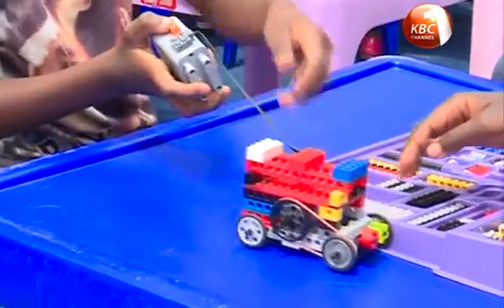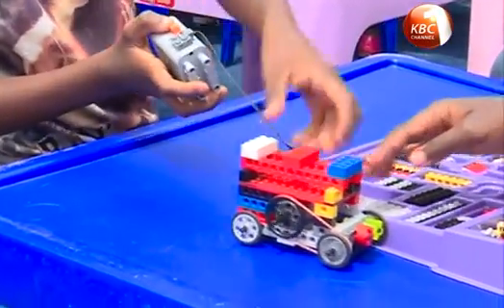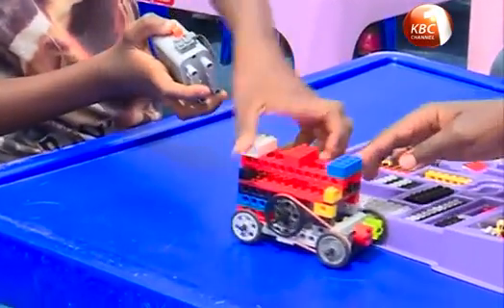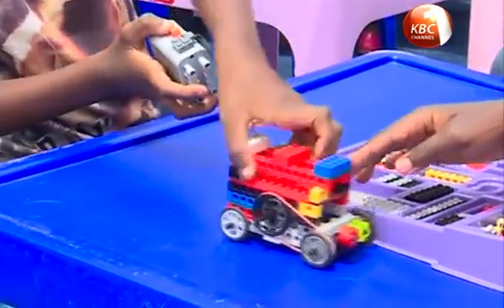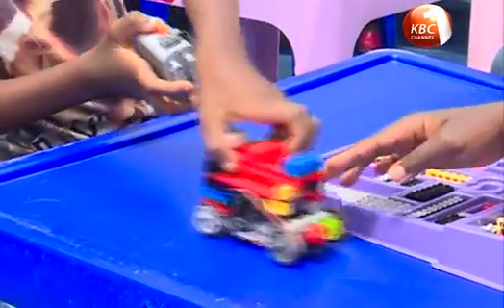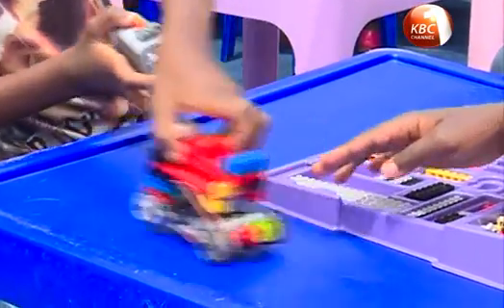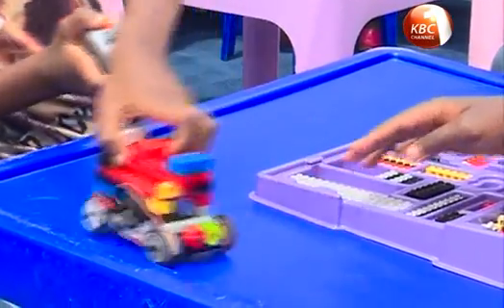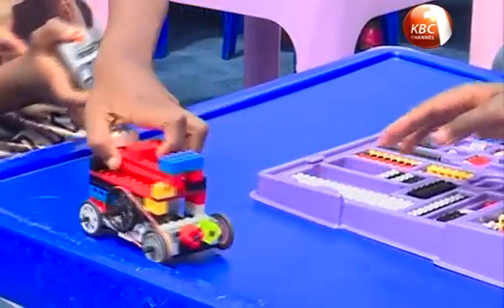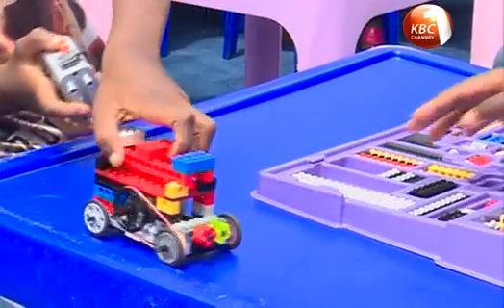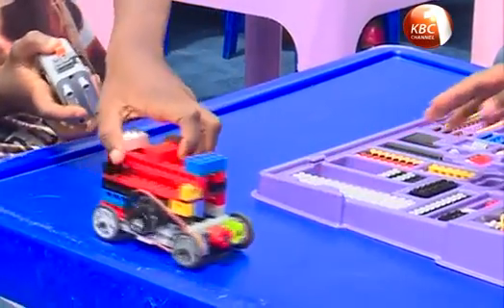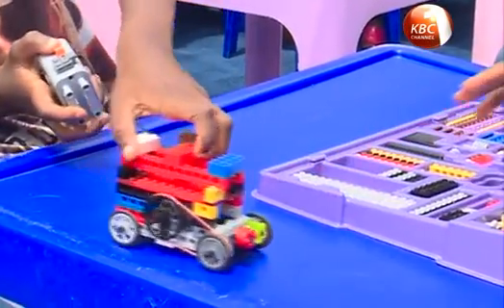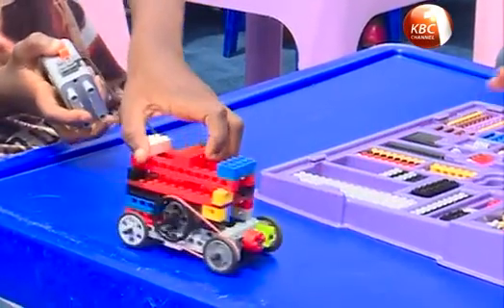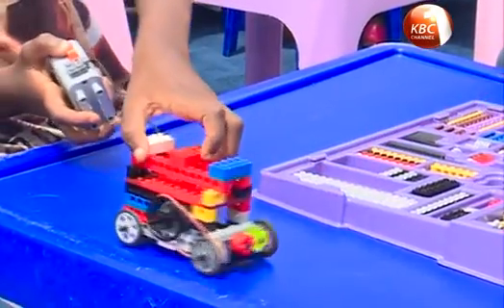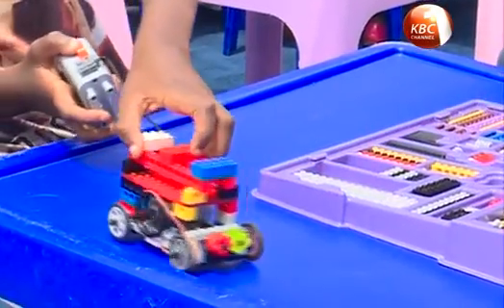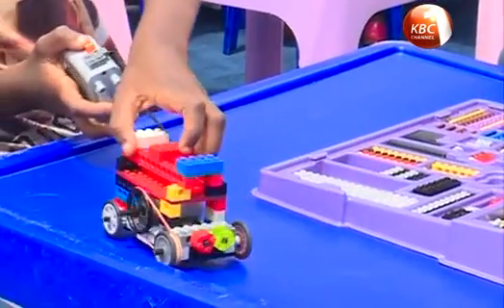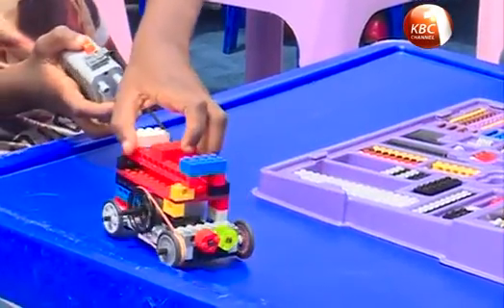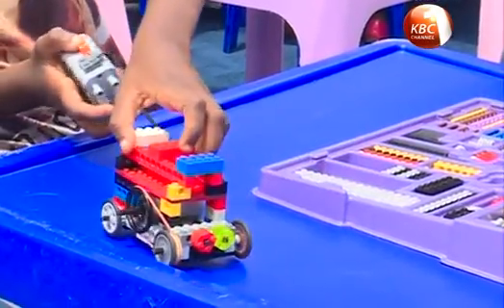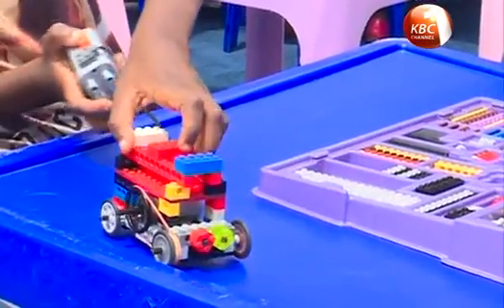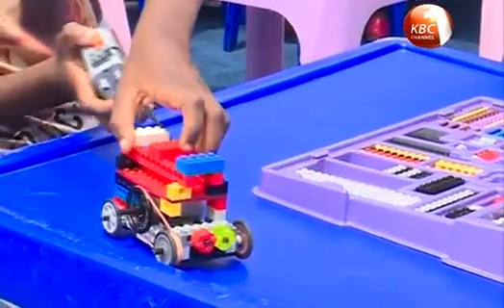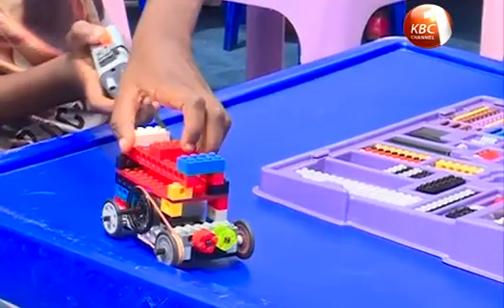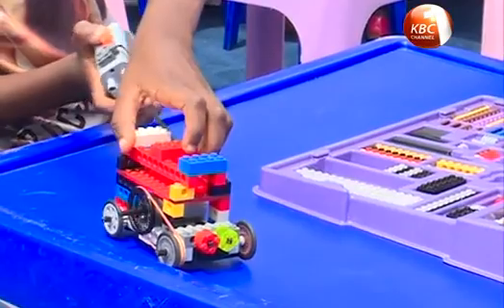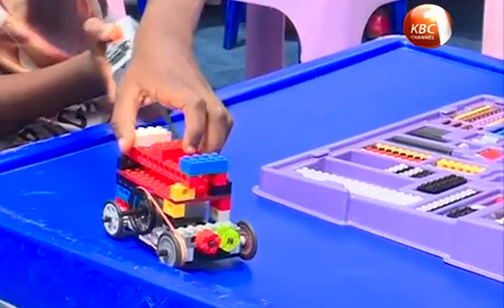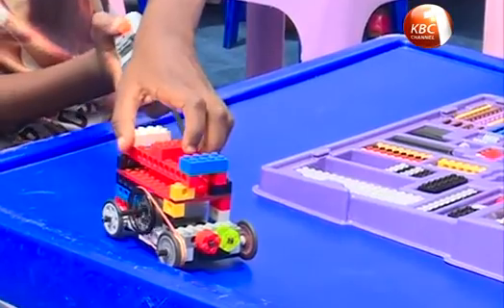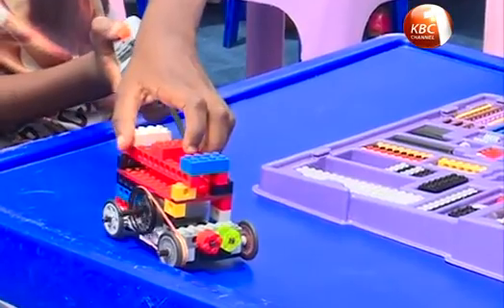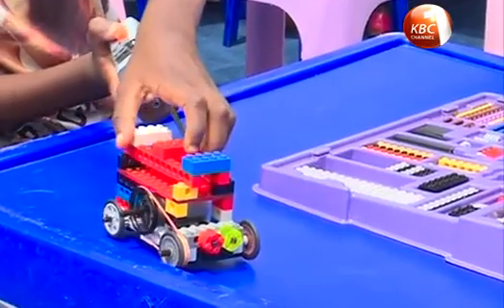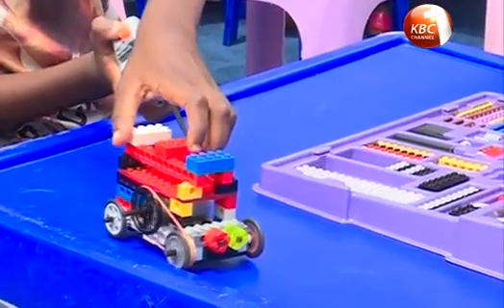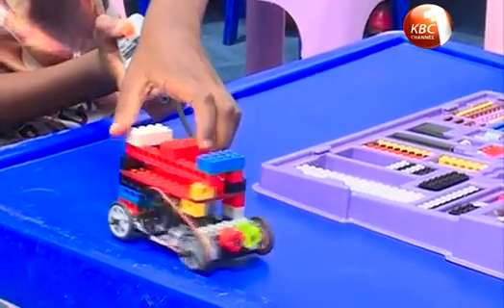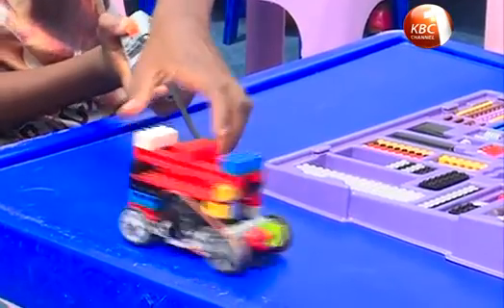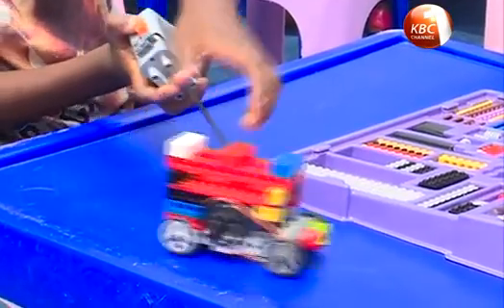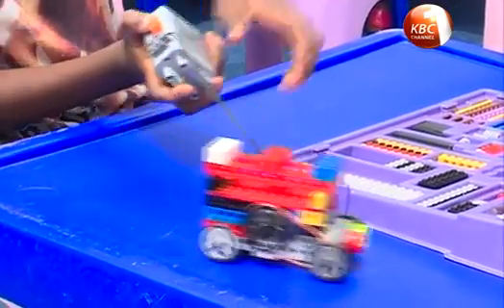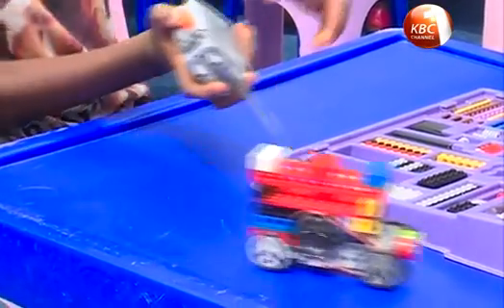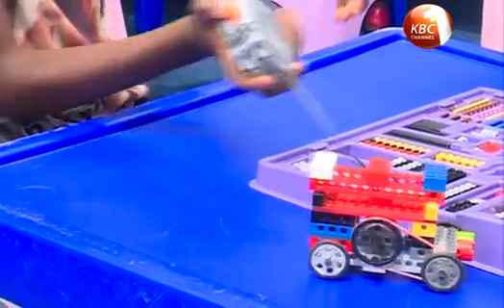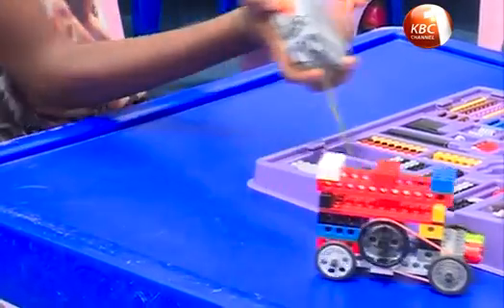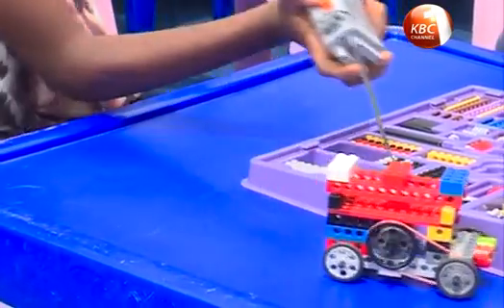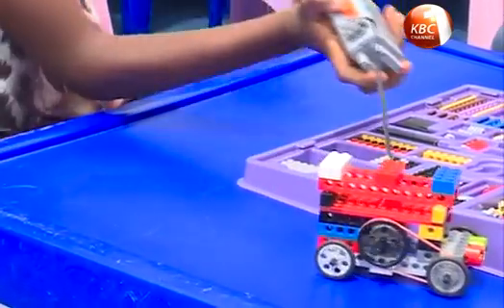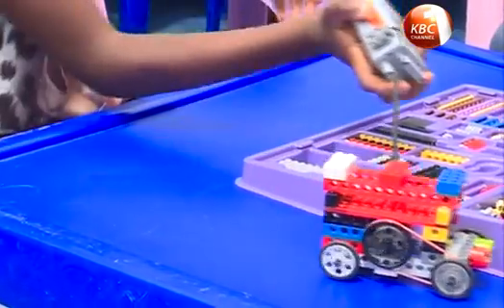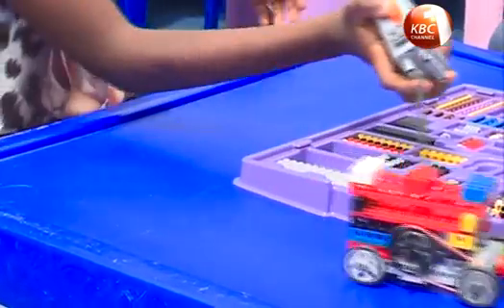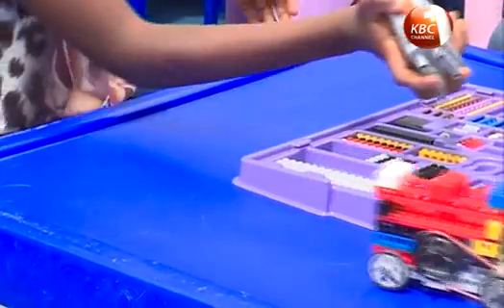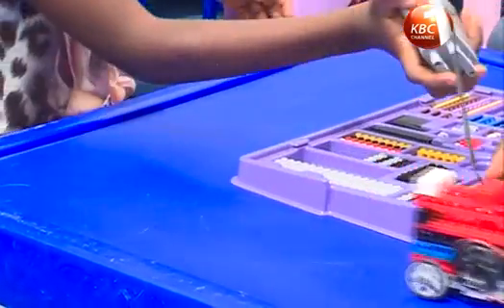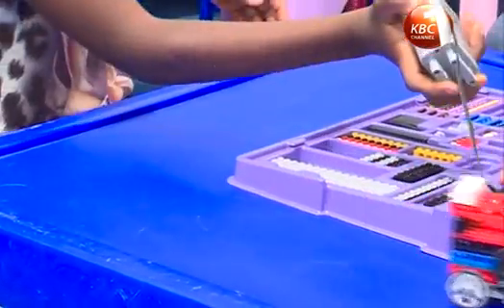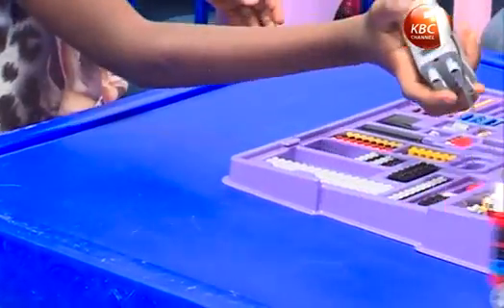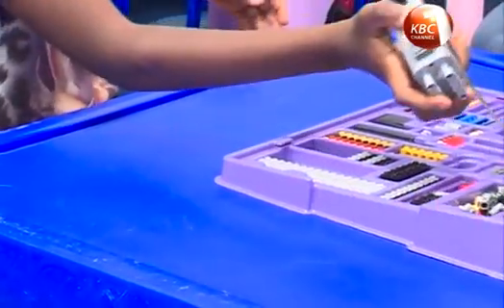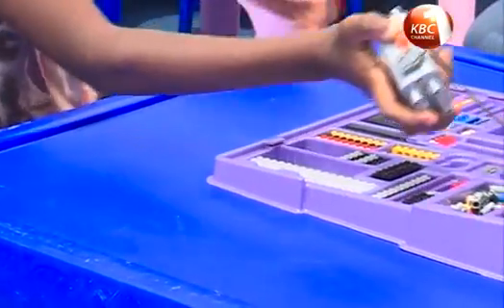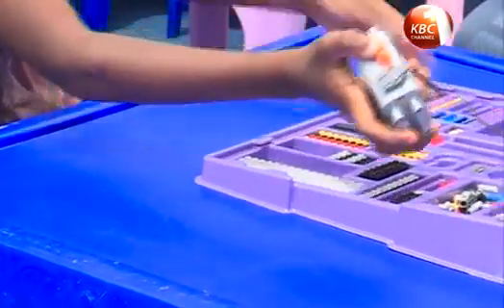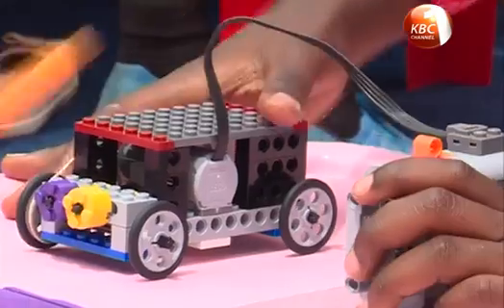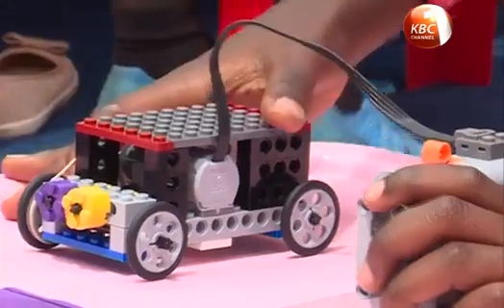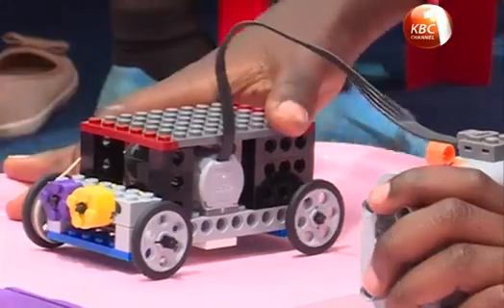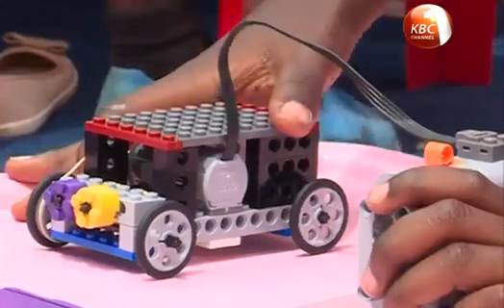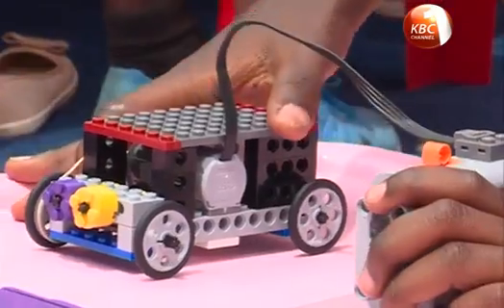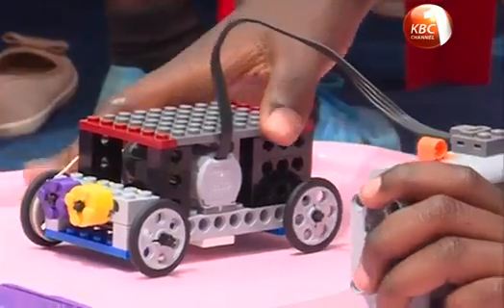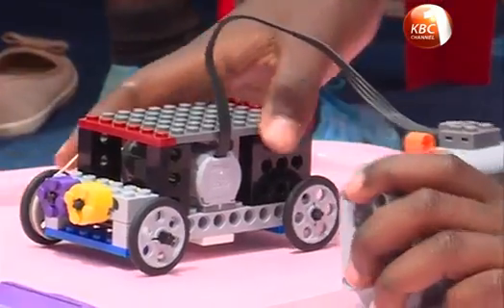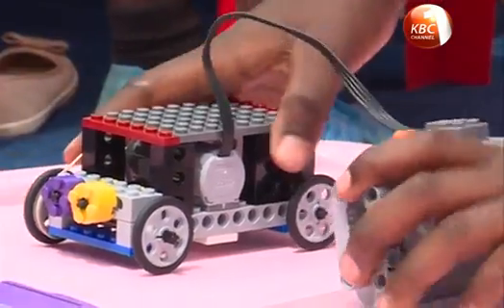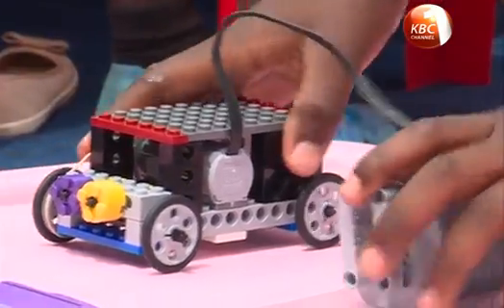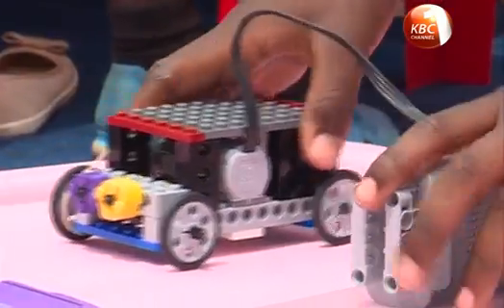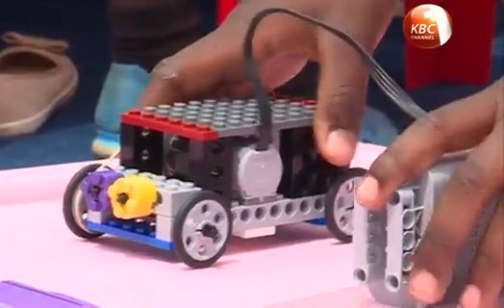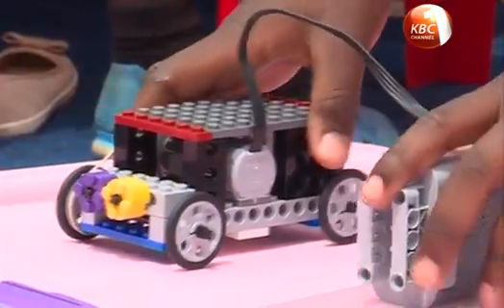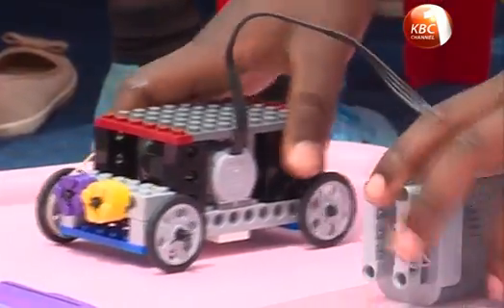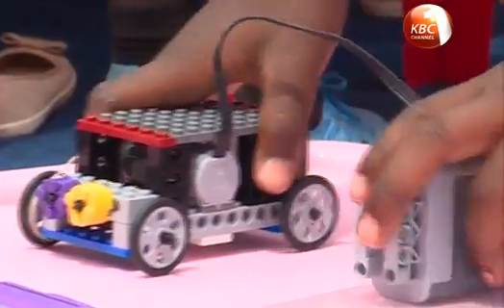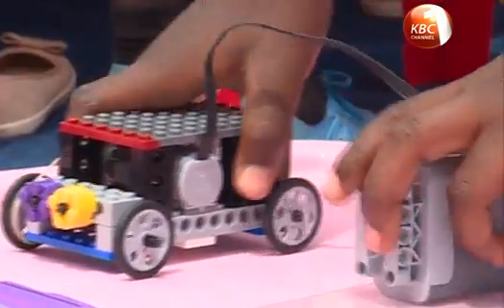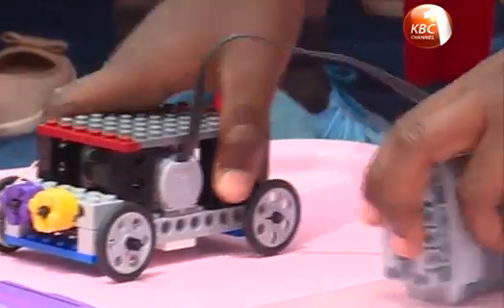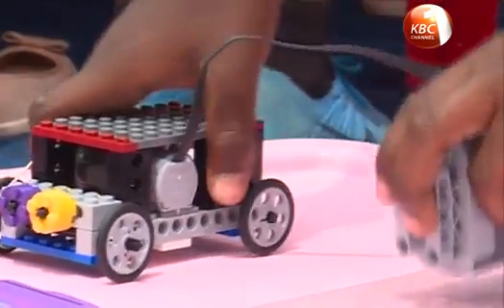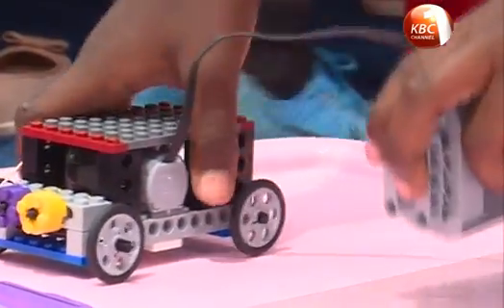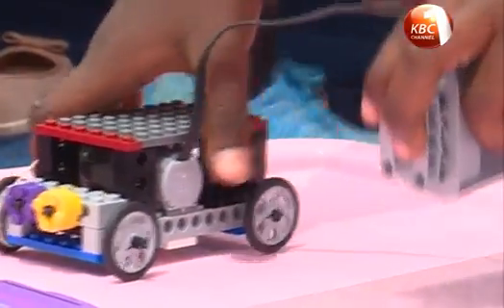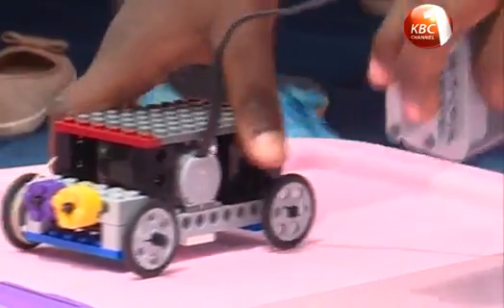The highlight of each lesson here is the building of a model using plastic bricks to demonstrate understanding of the concept.